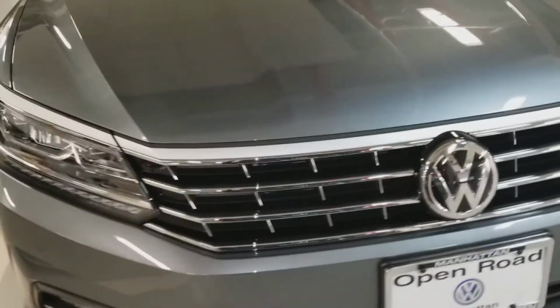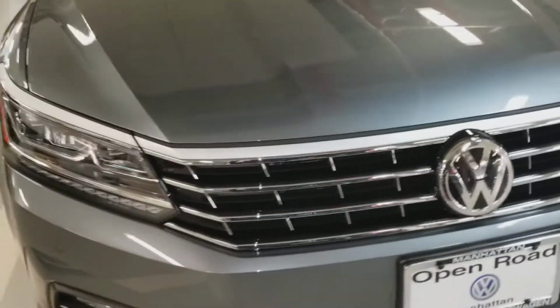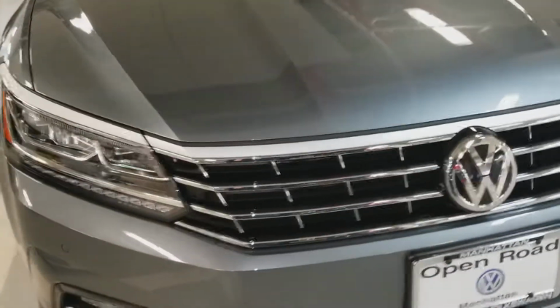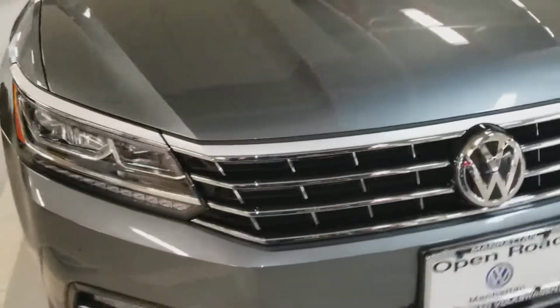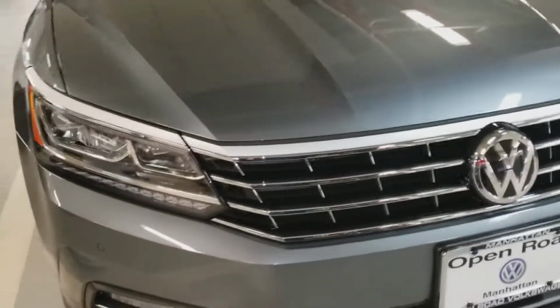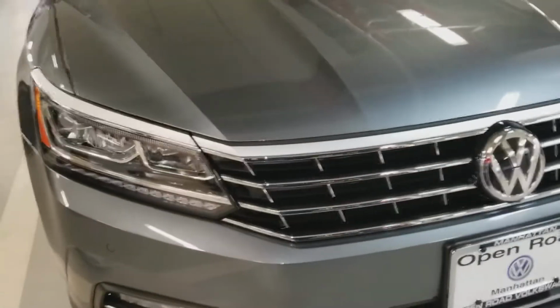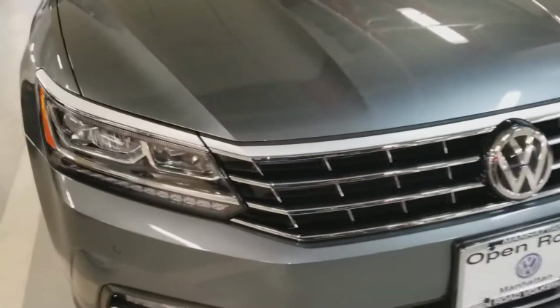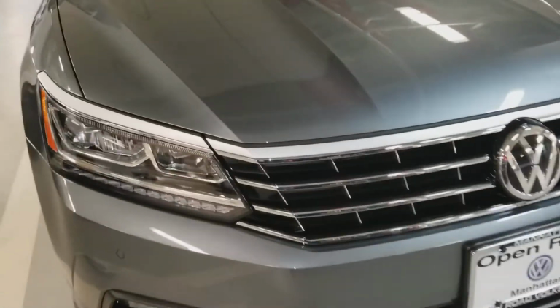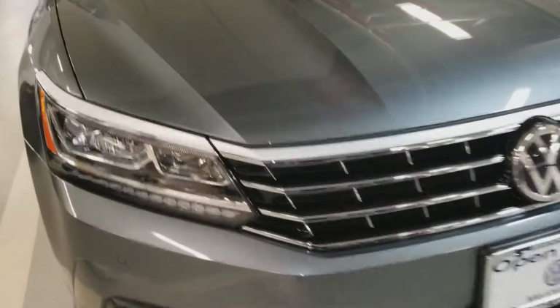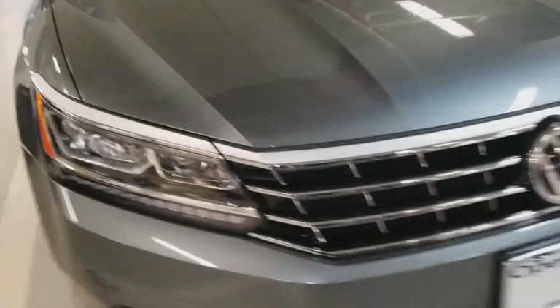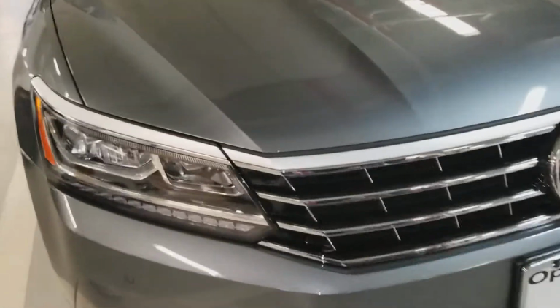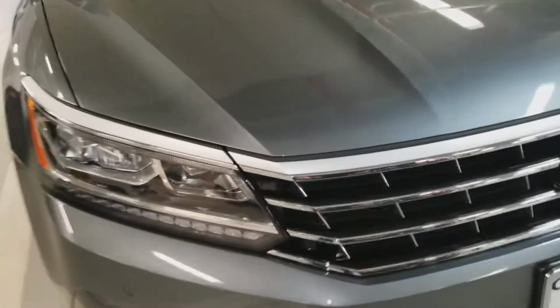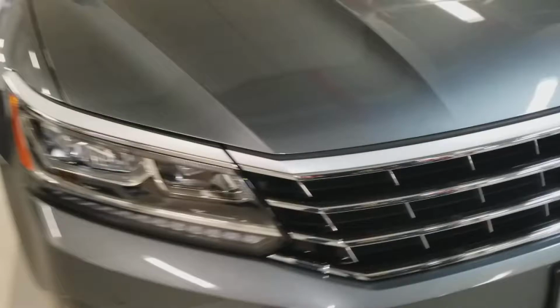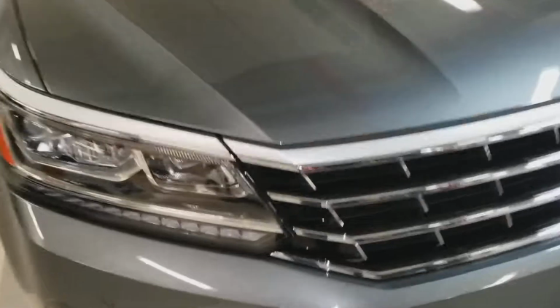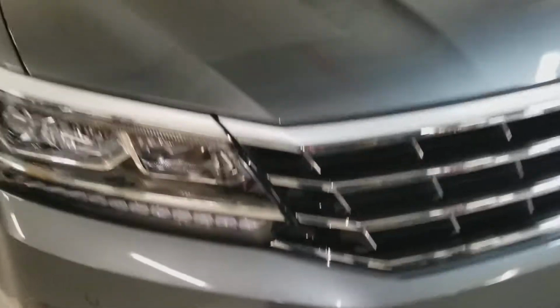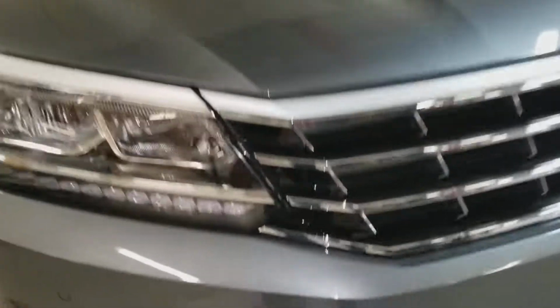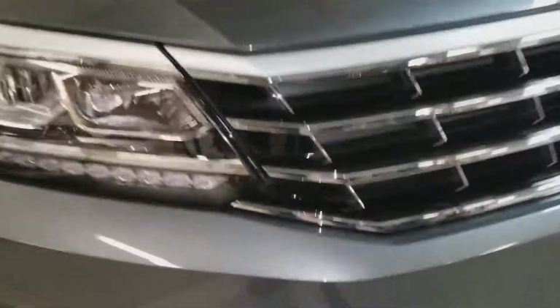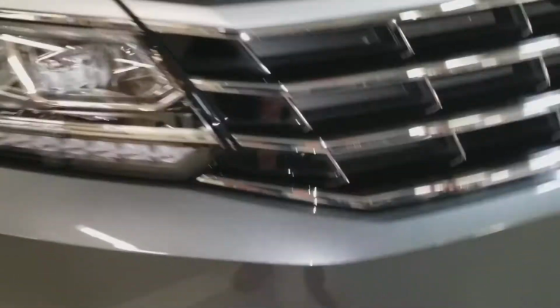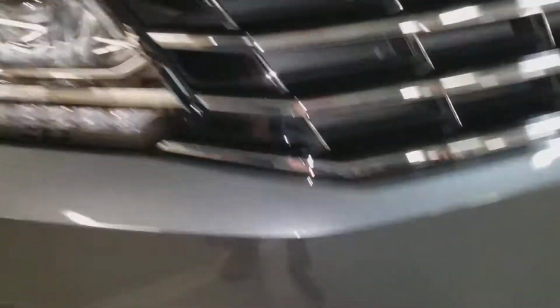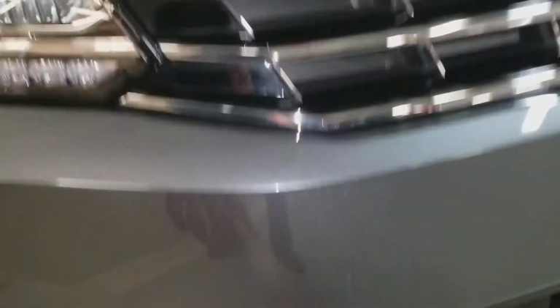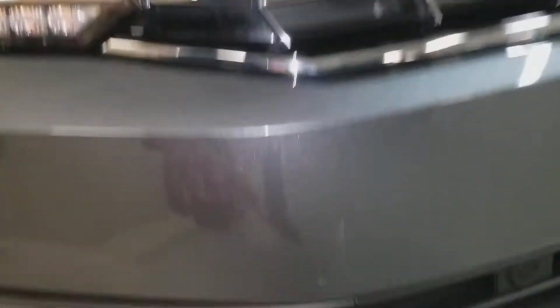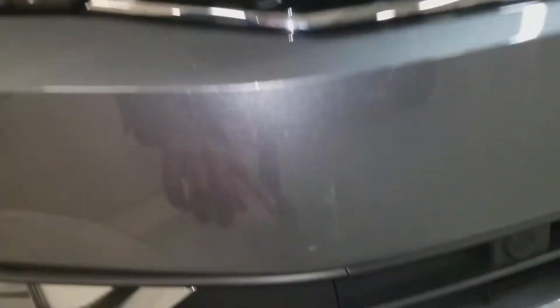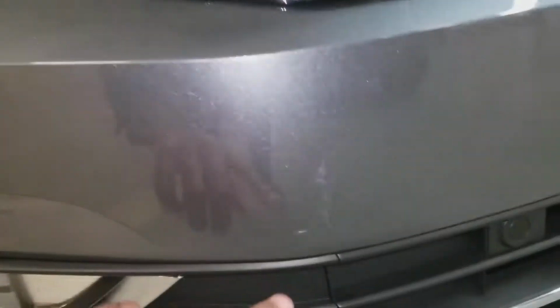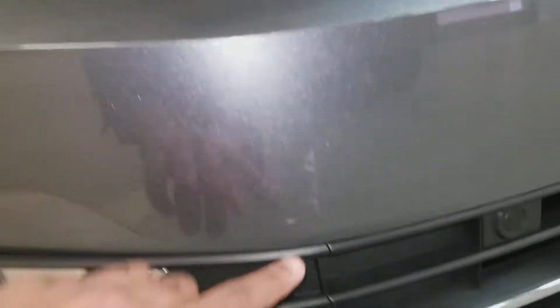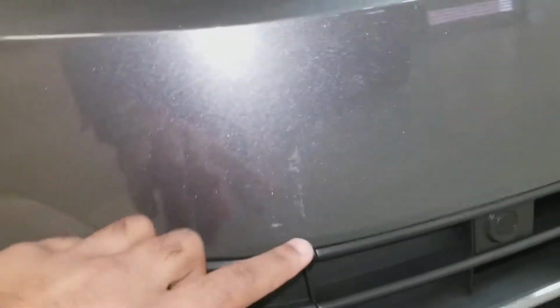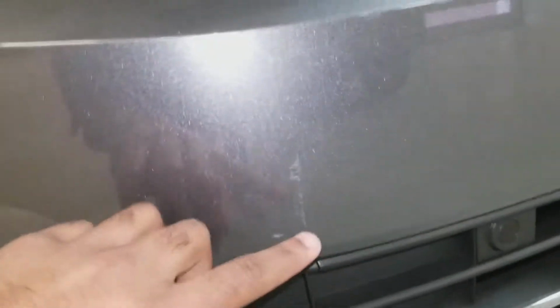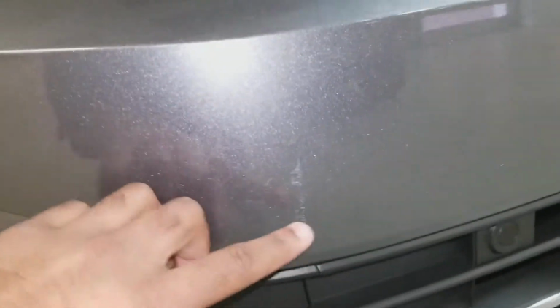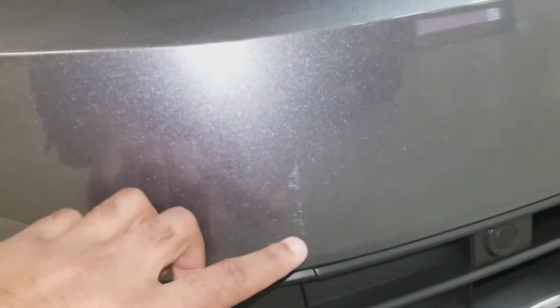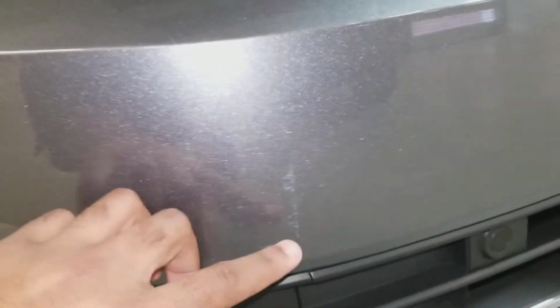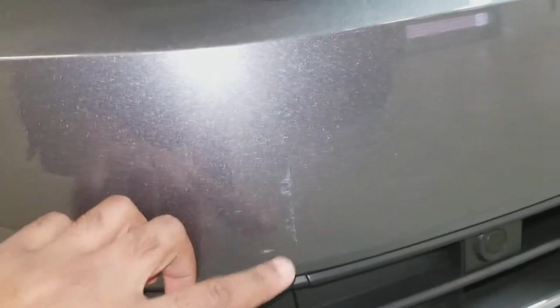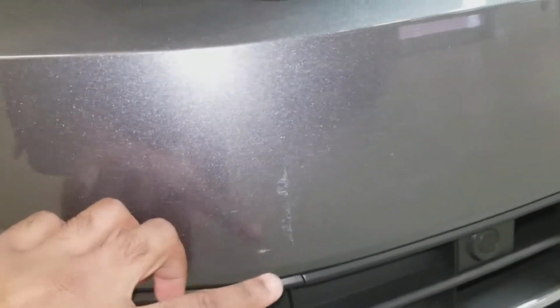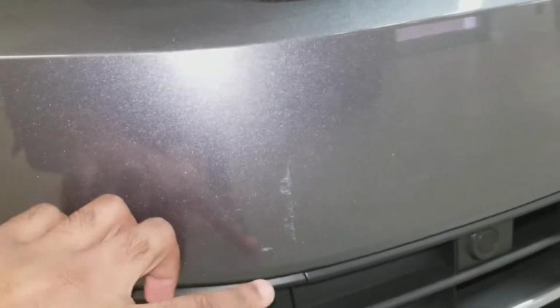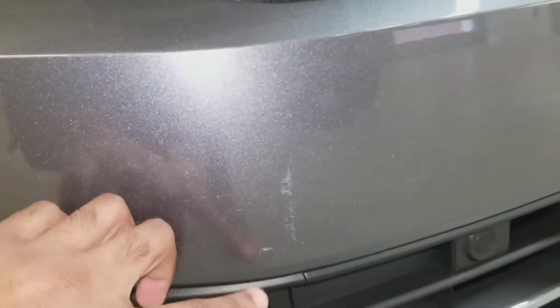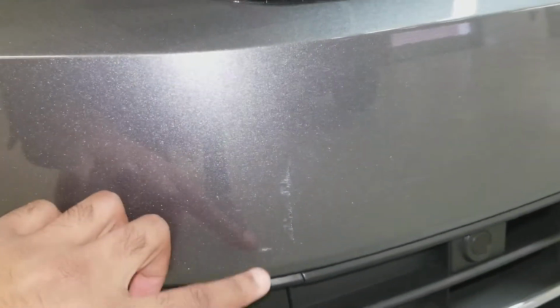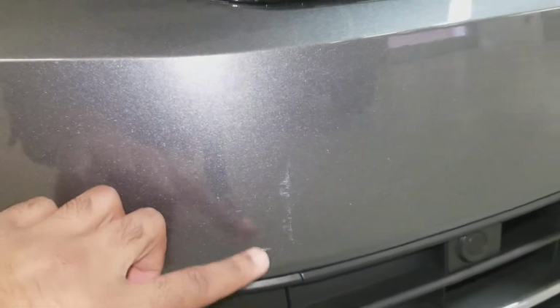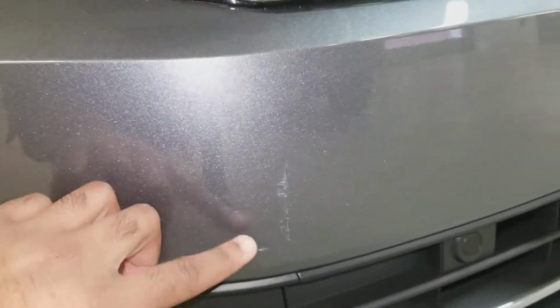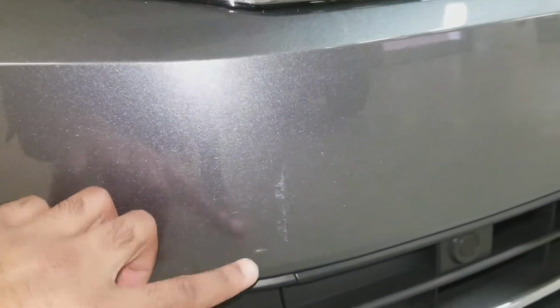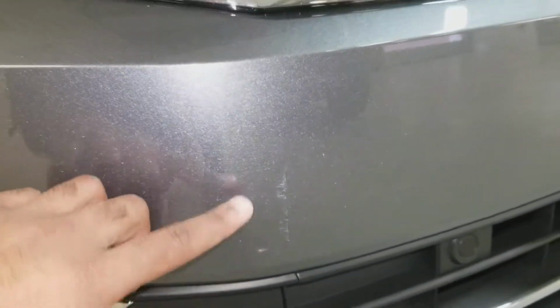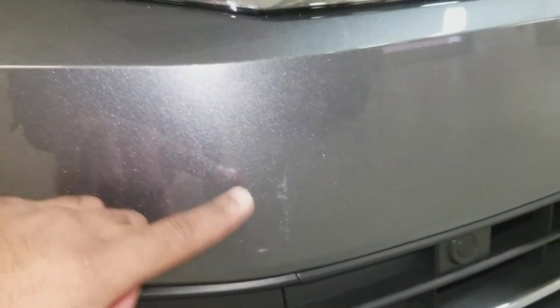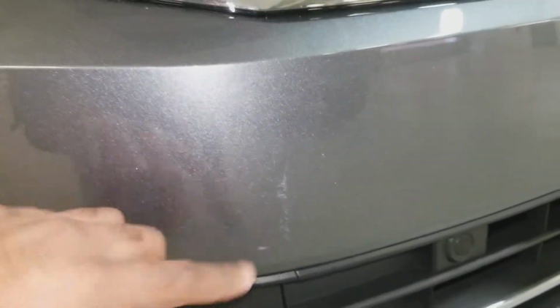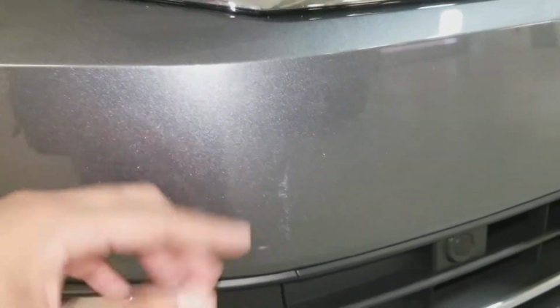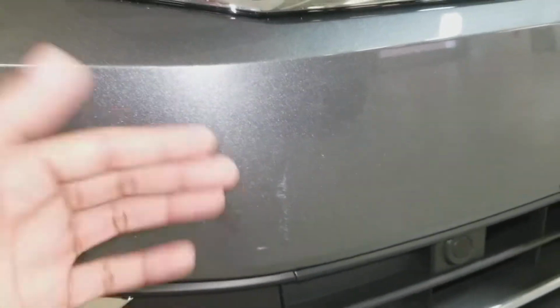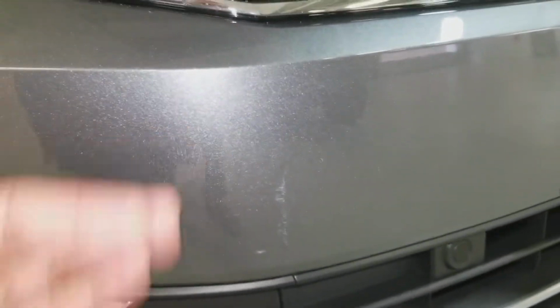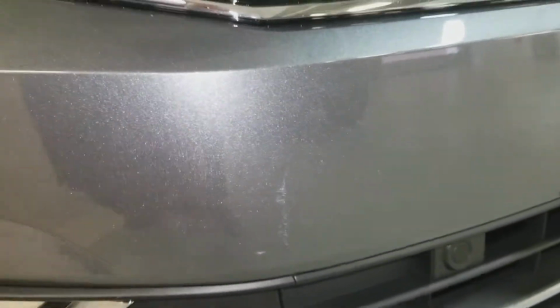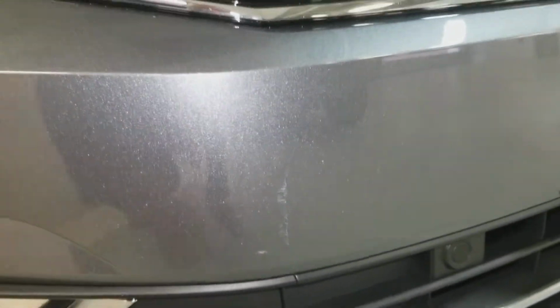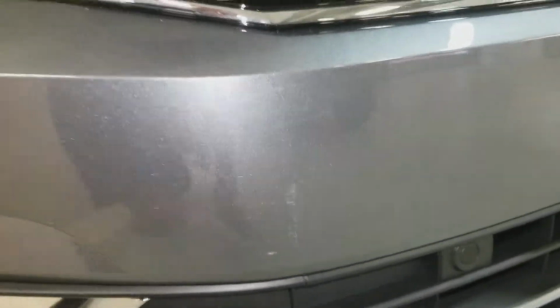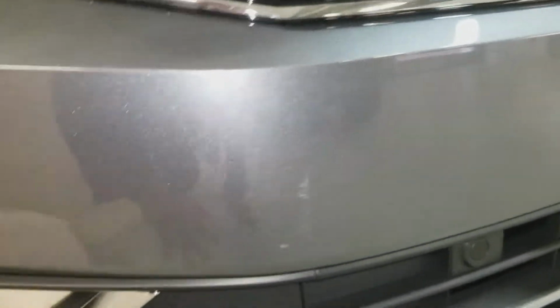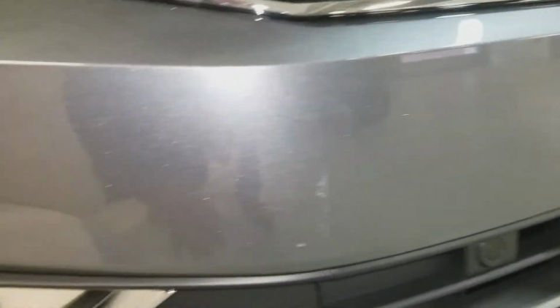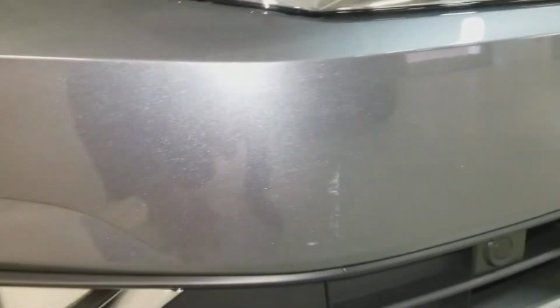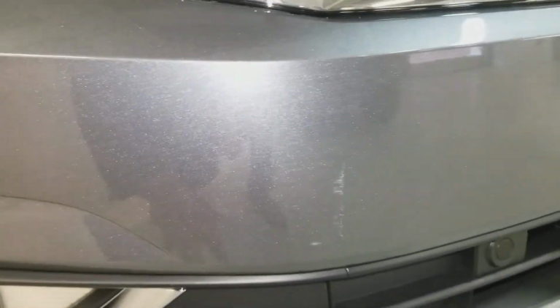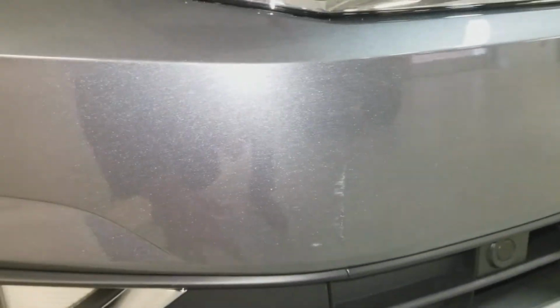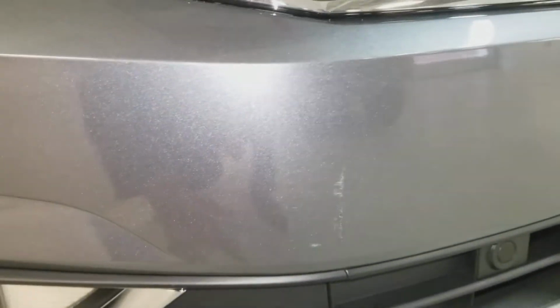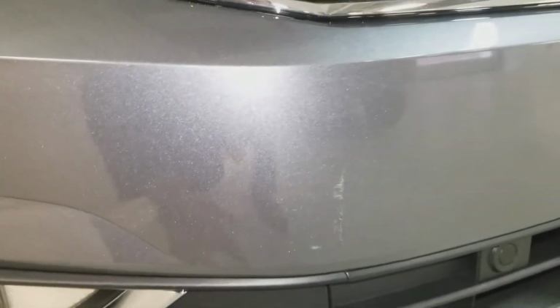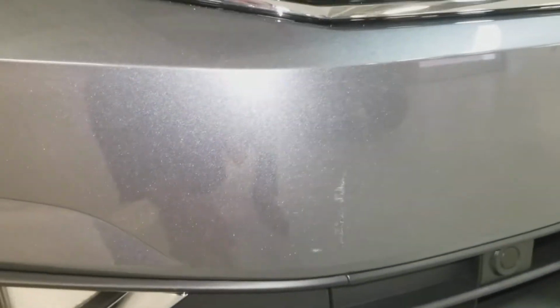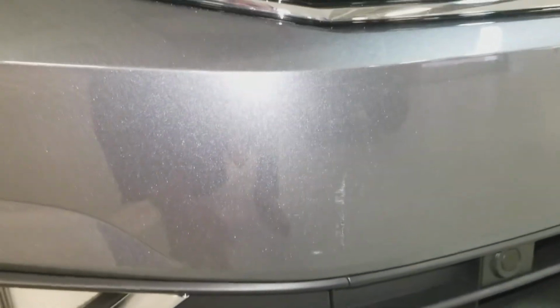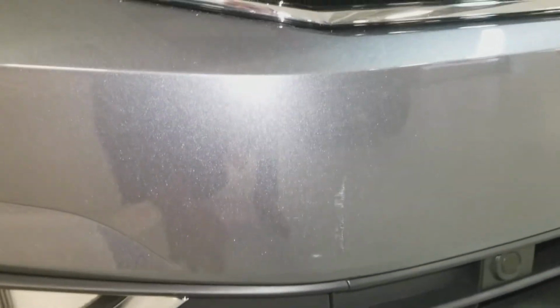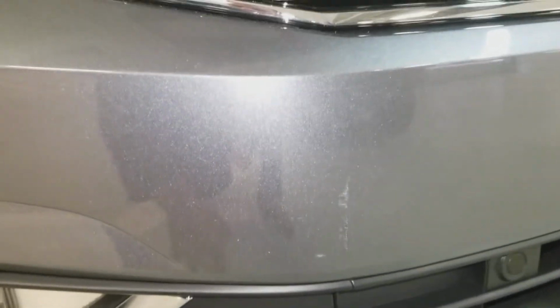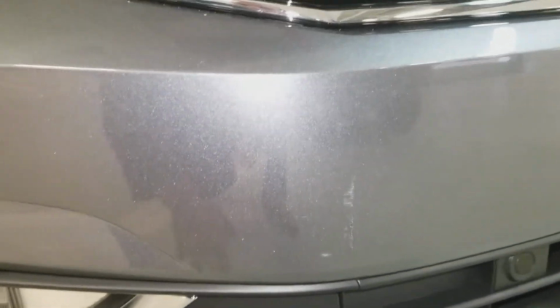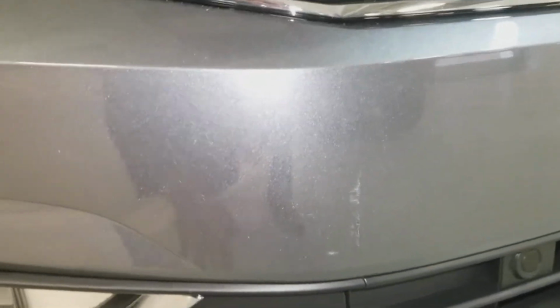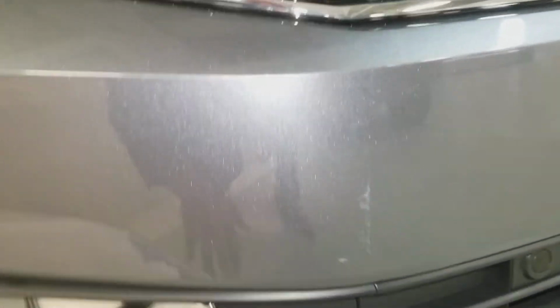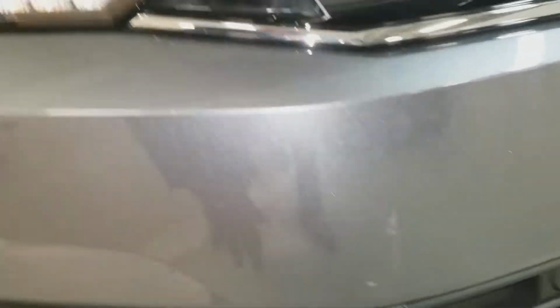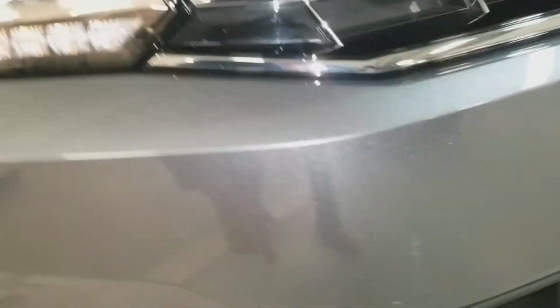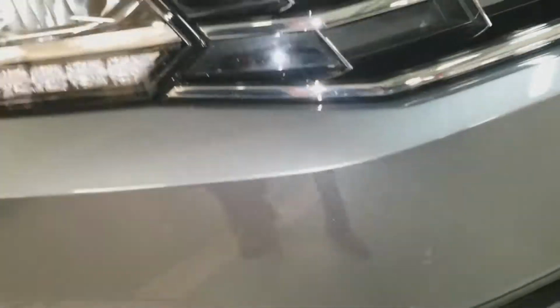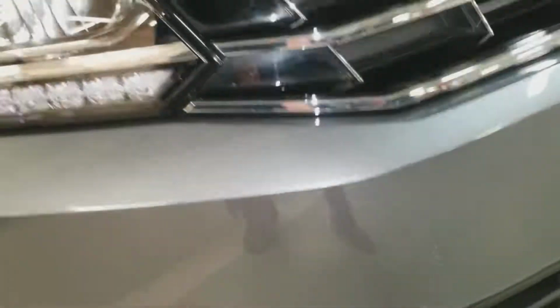Let me point out the front scuff here — you can see it's just a scuff, no dents or major scratches.